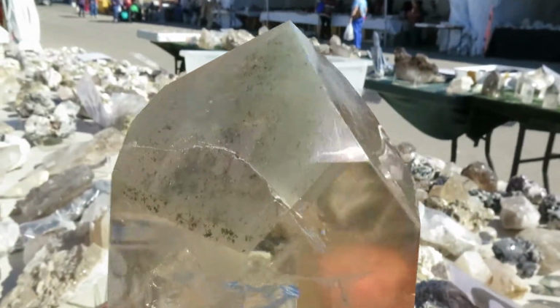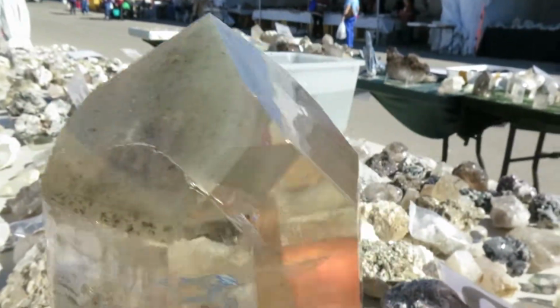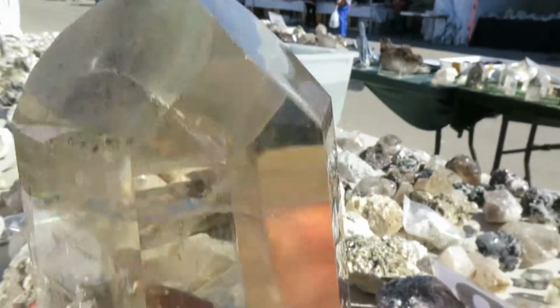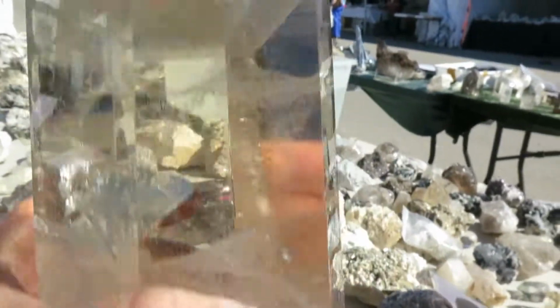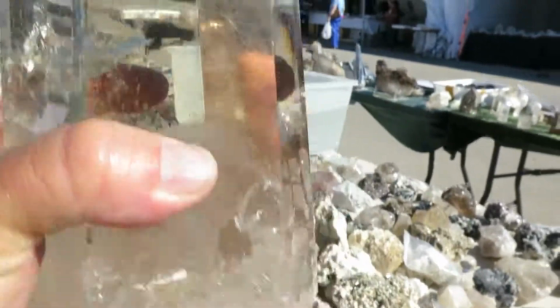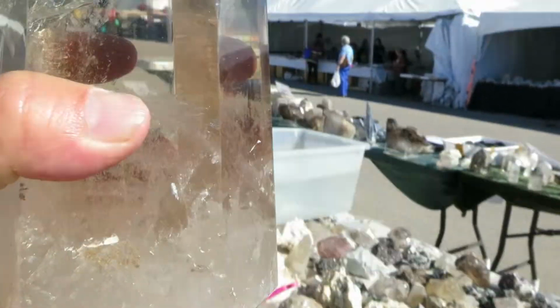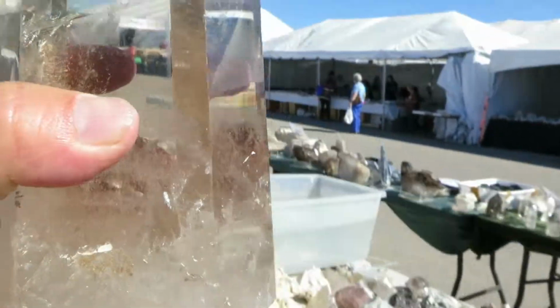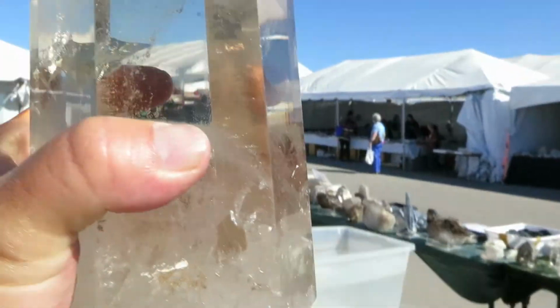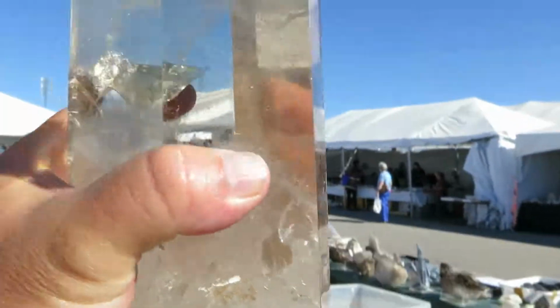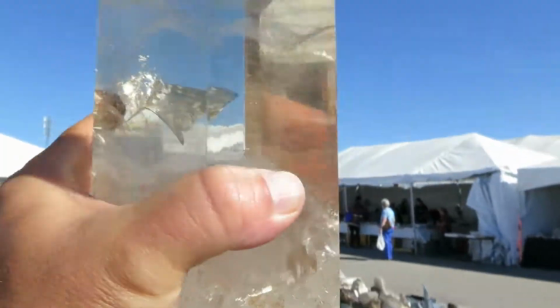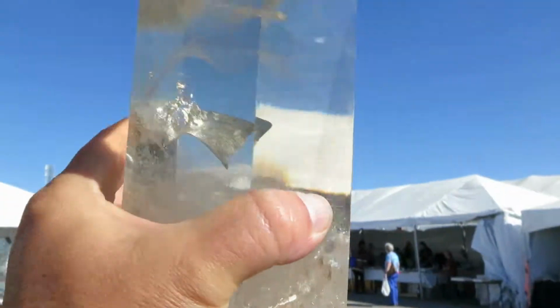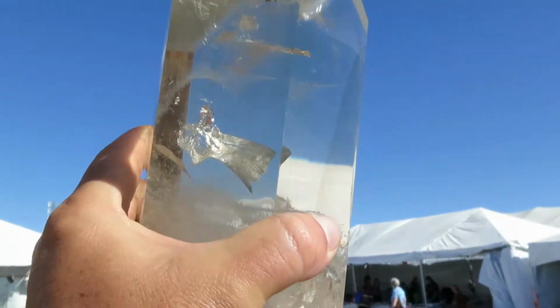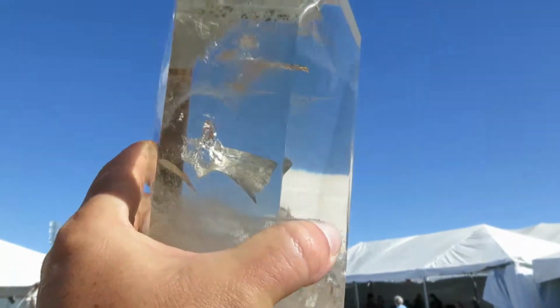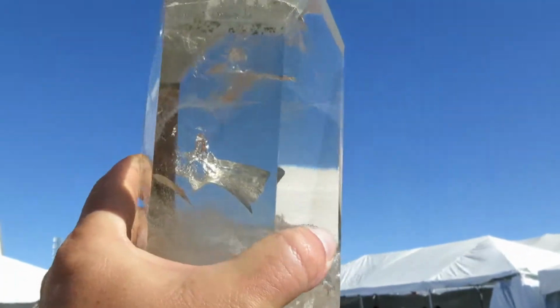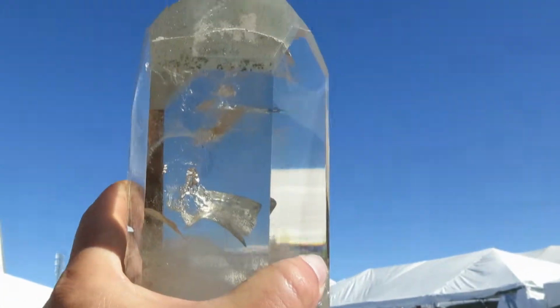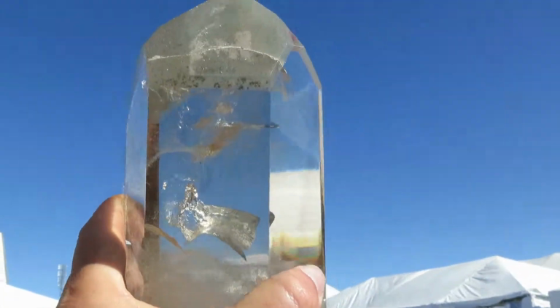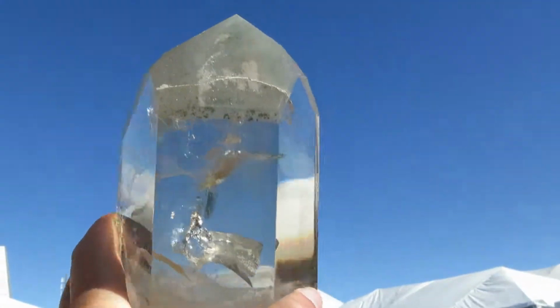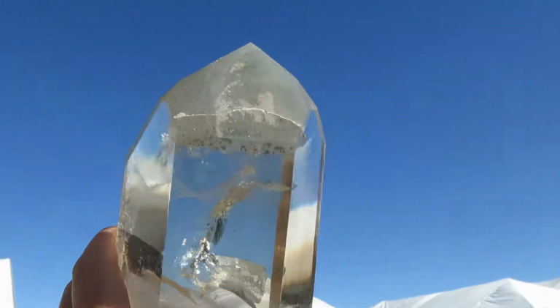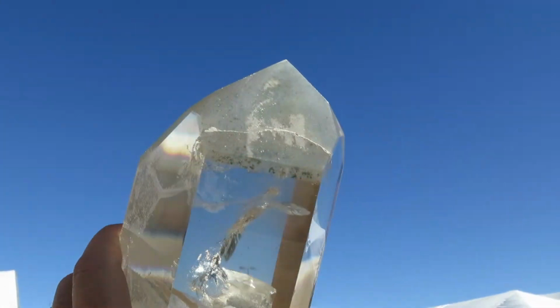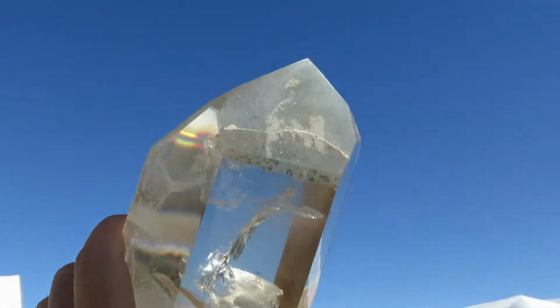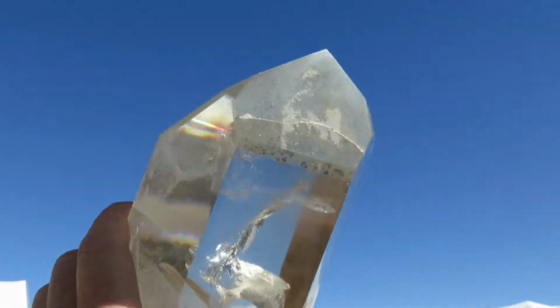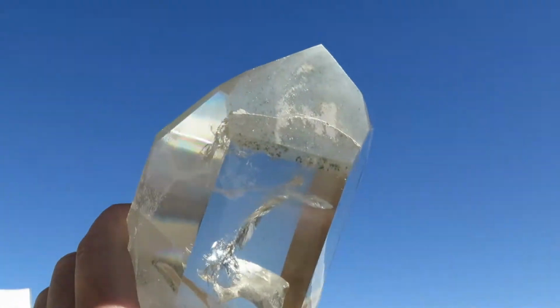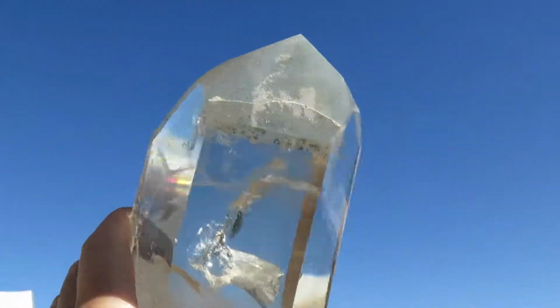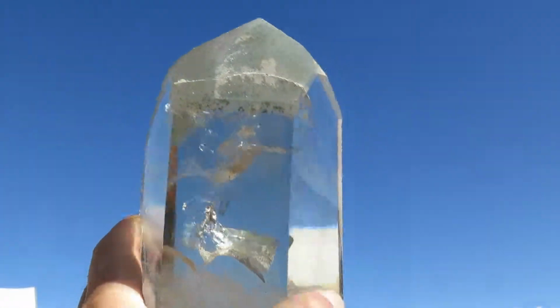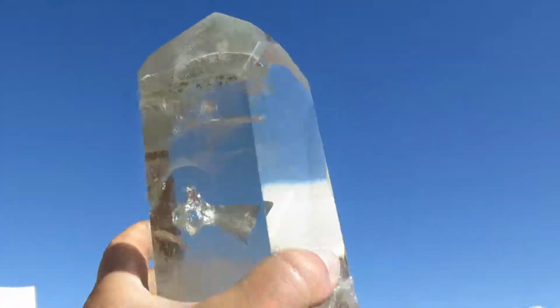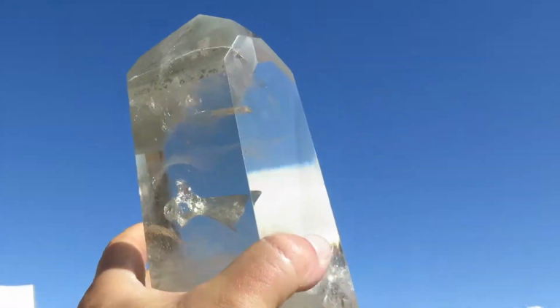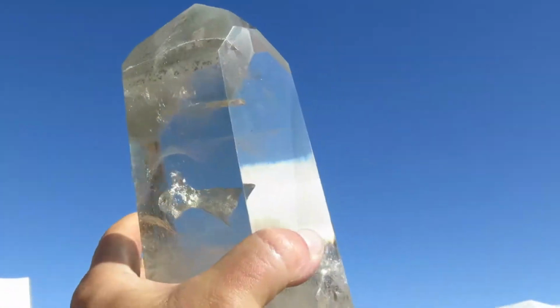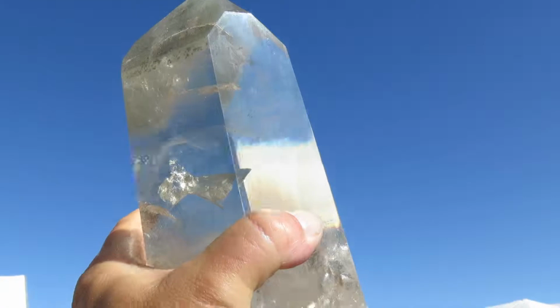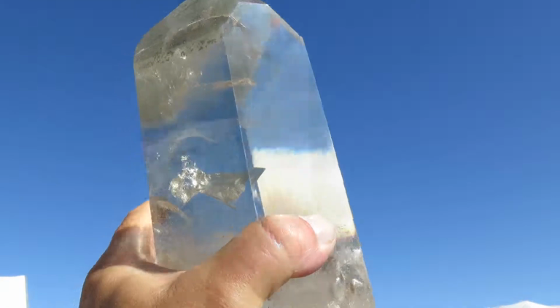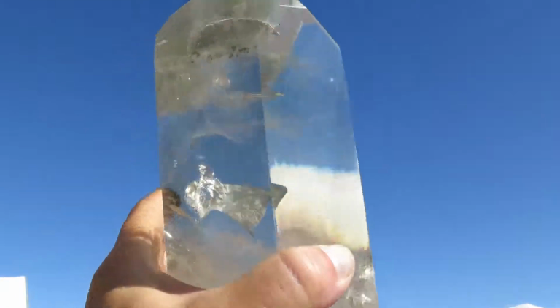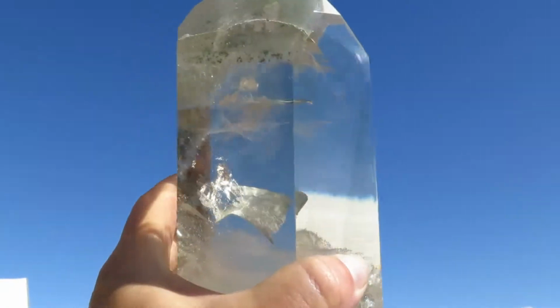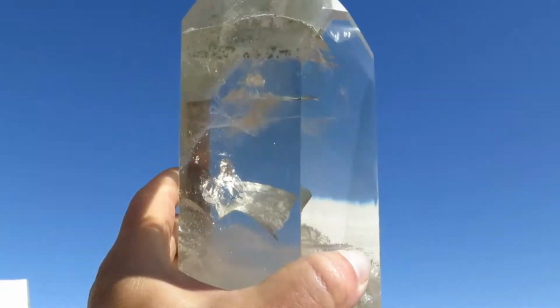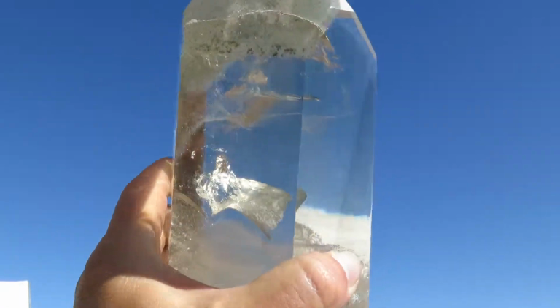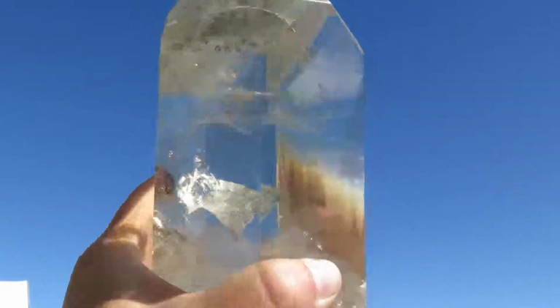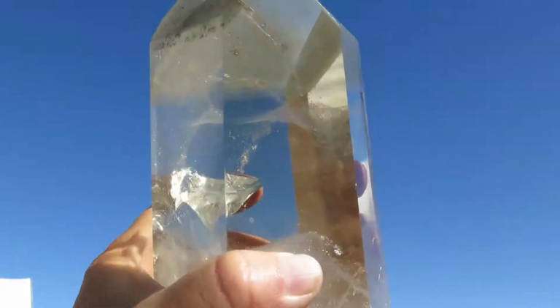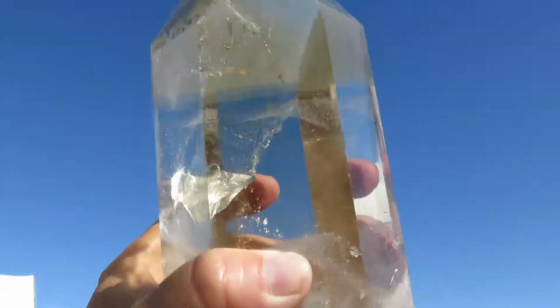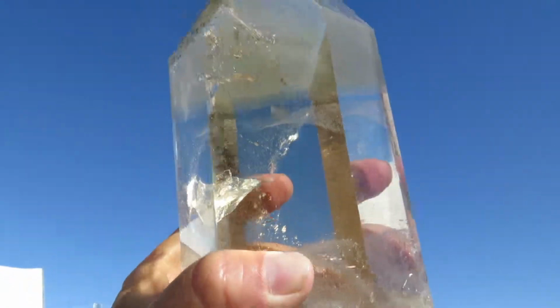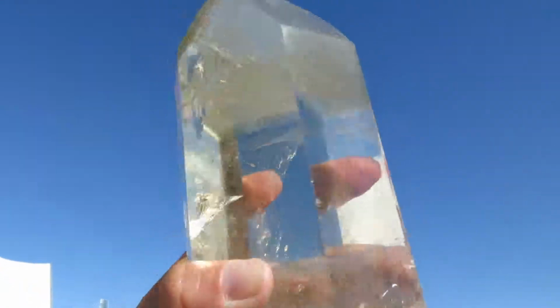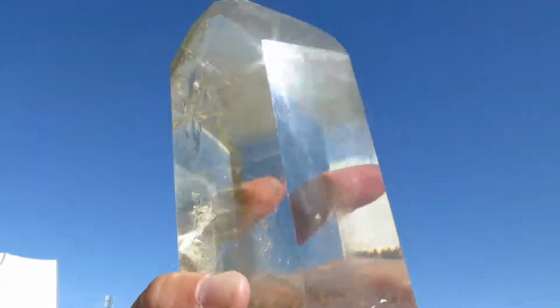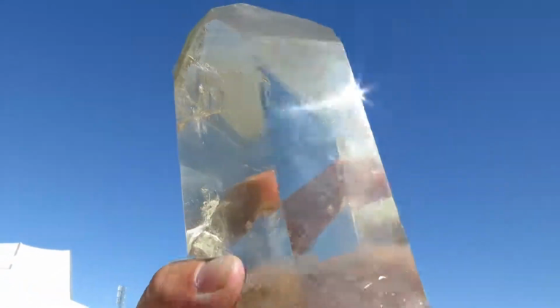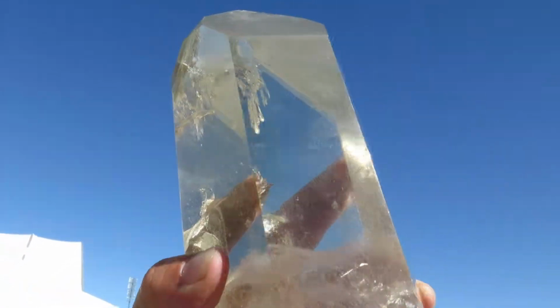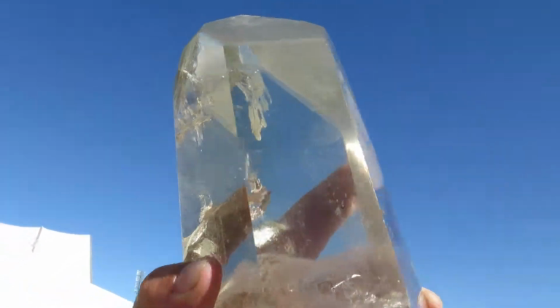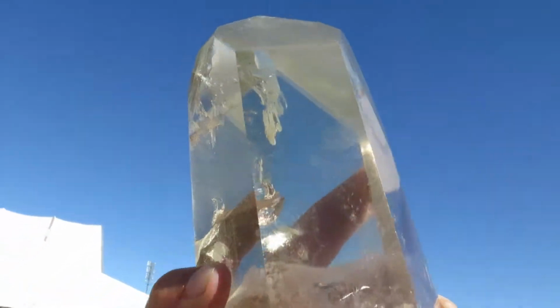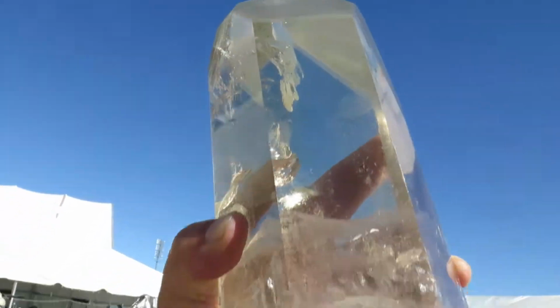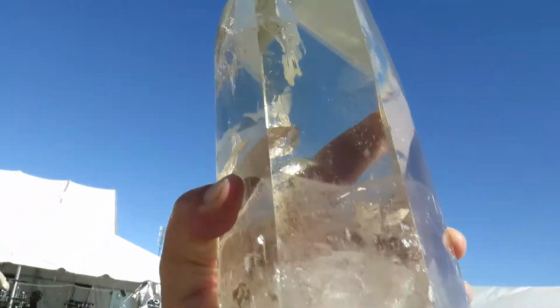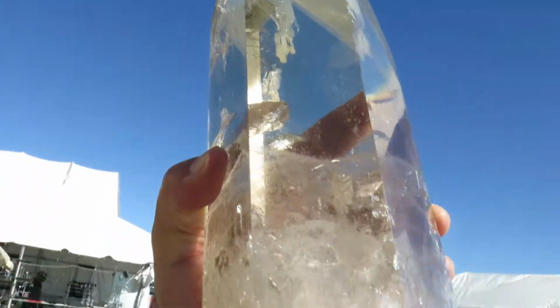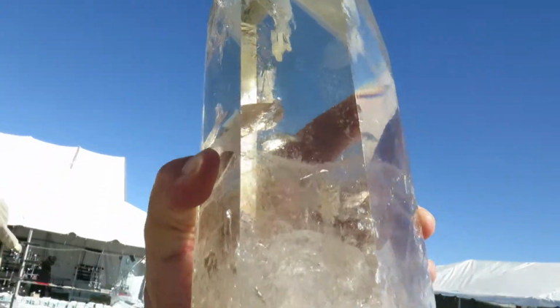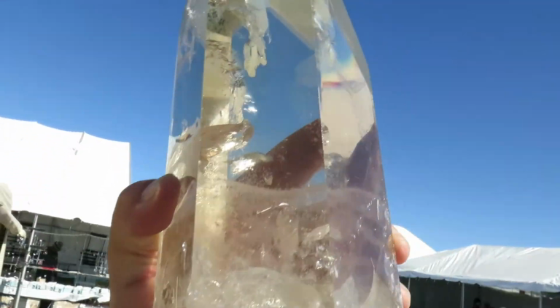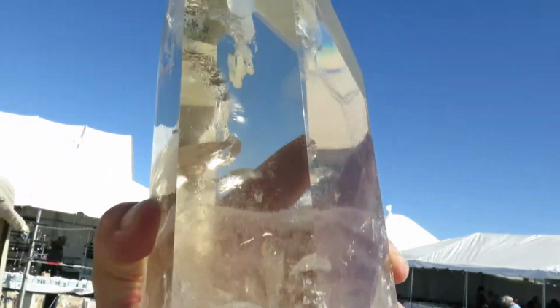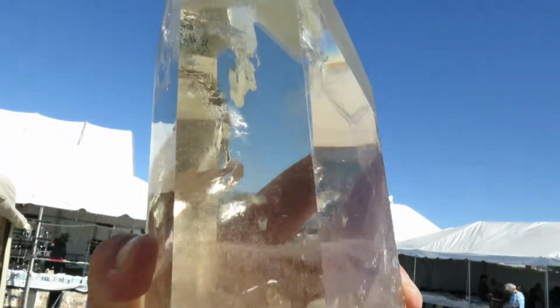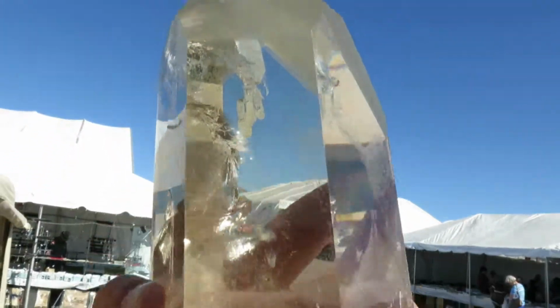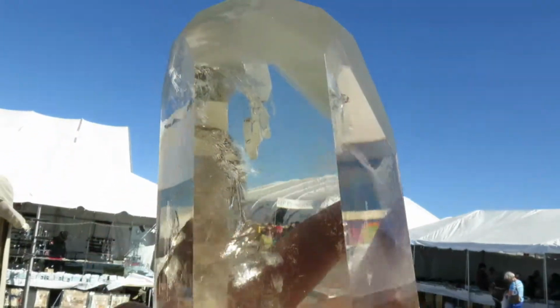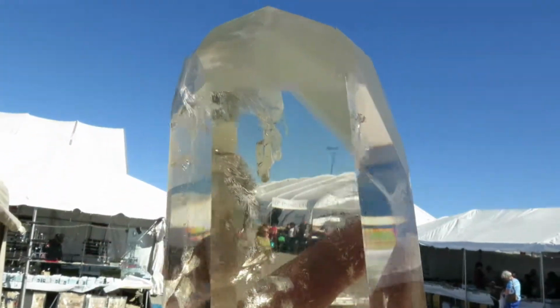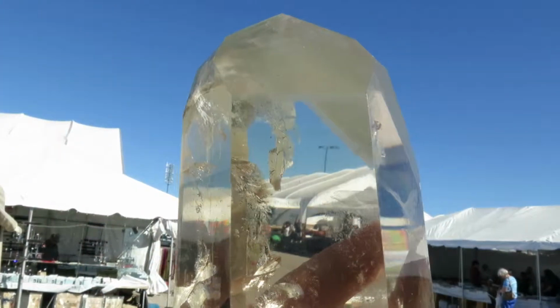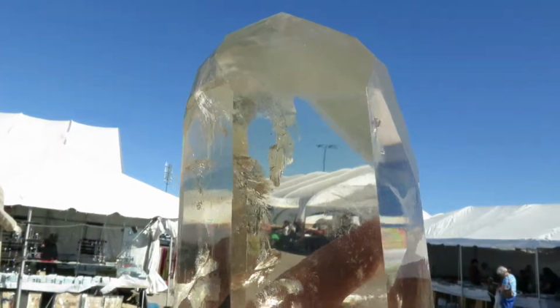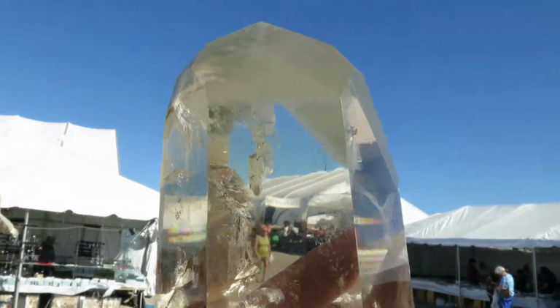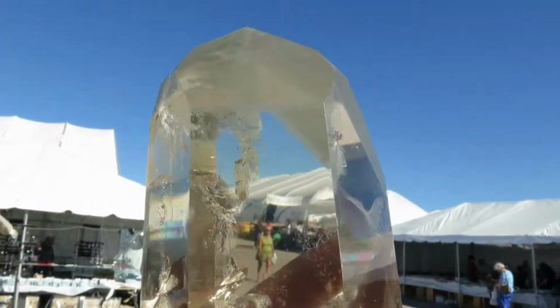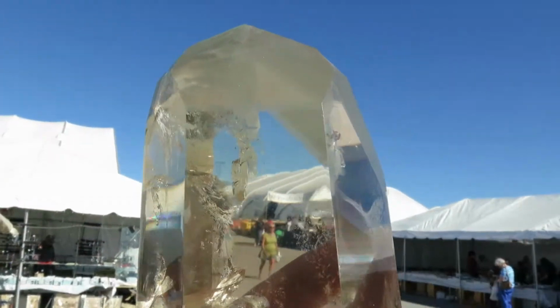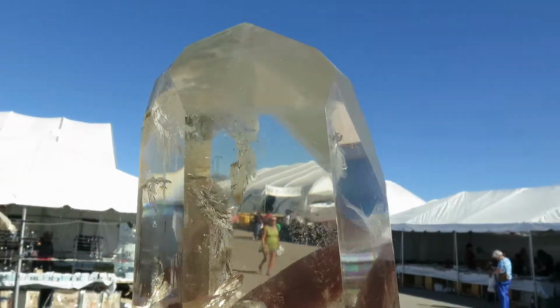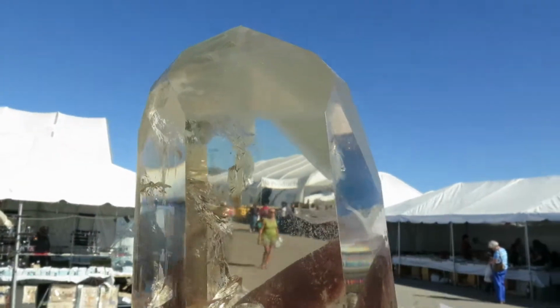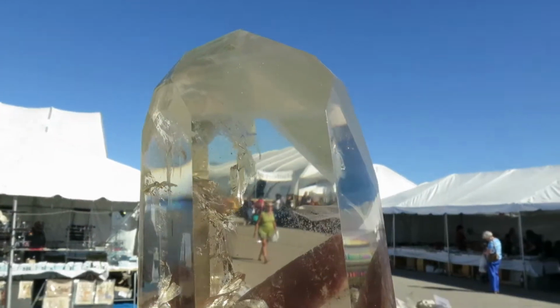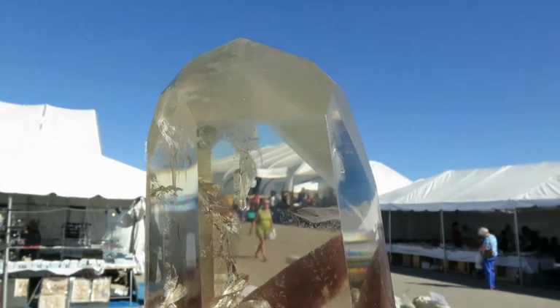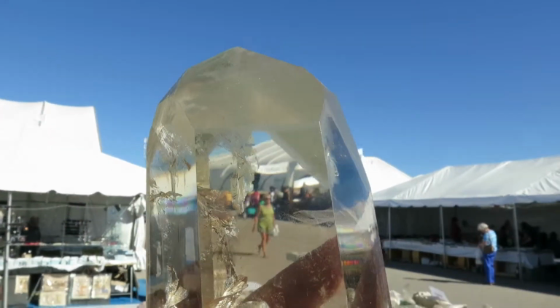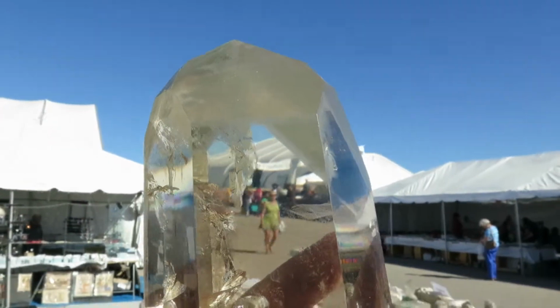Very nice. Look at this piece. Marvelous. Make your own.